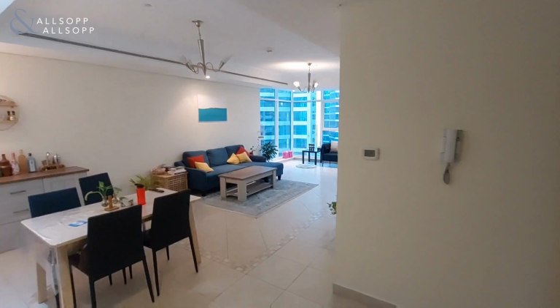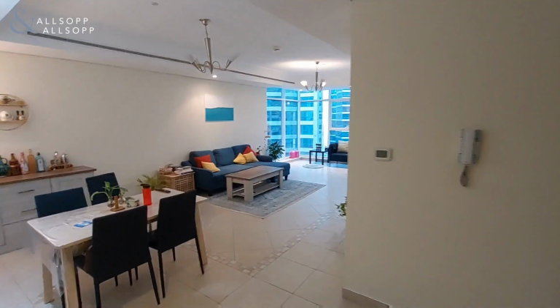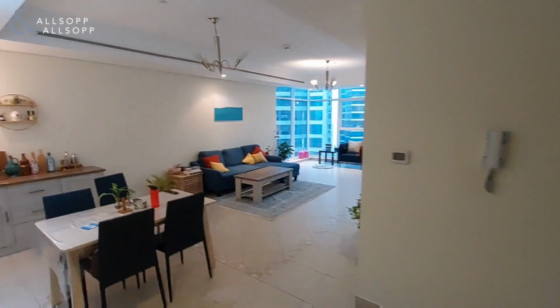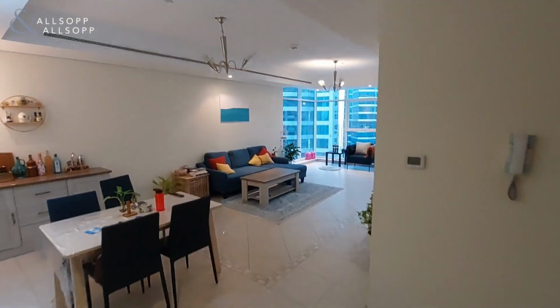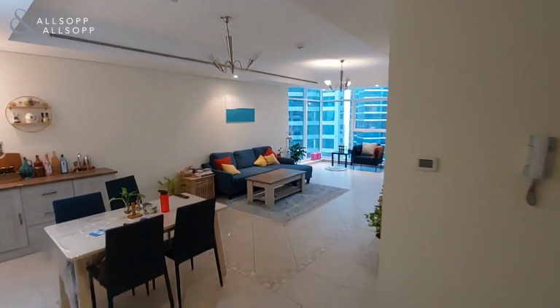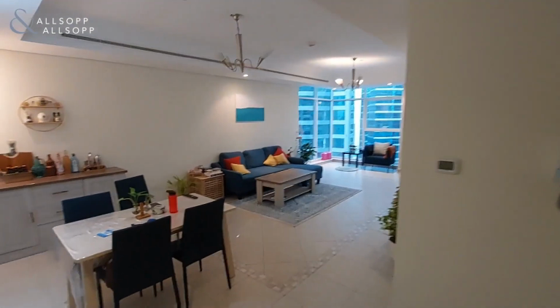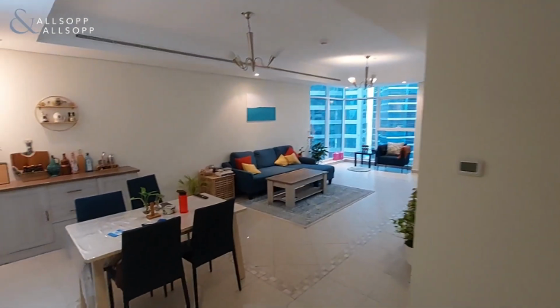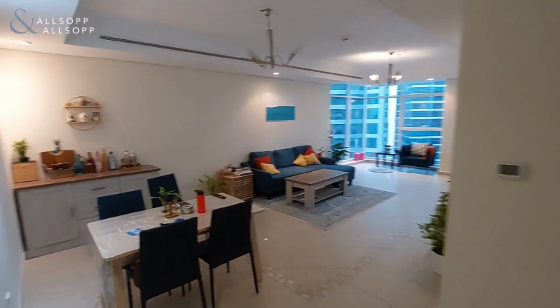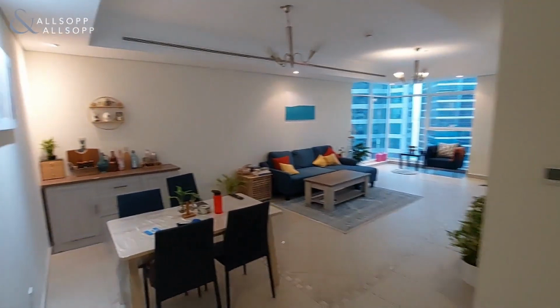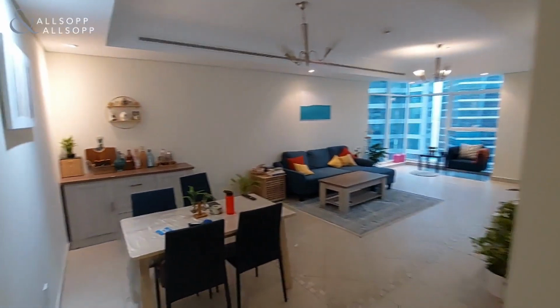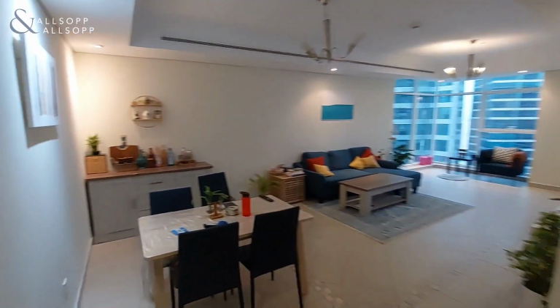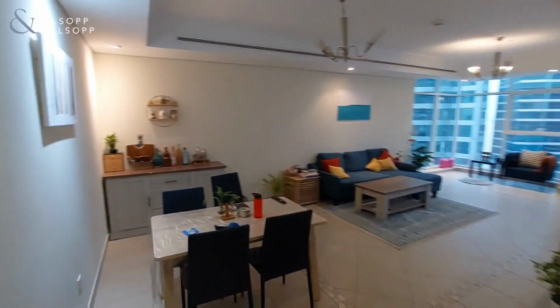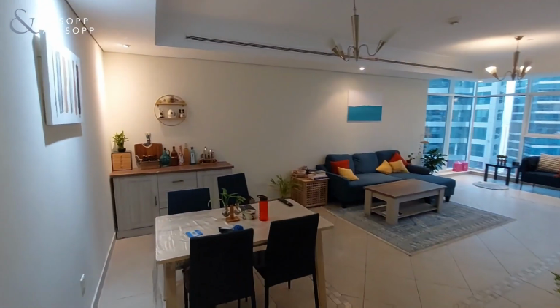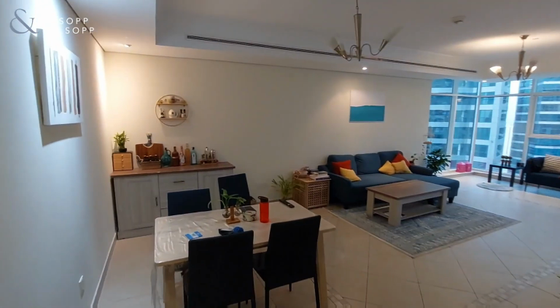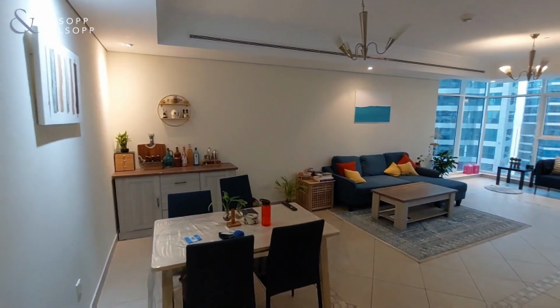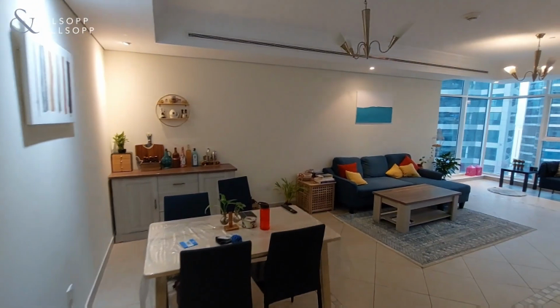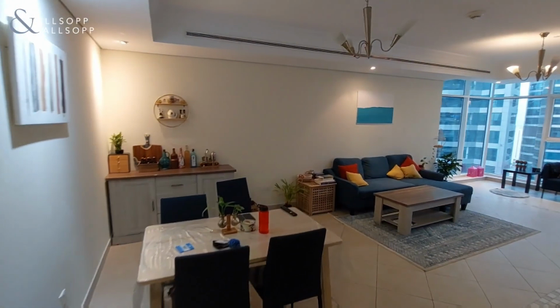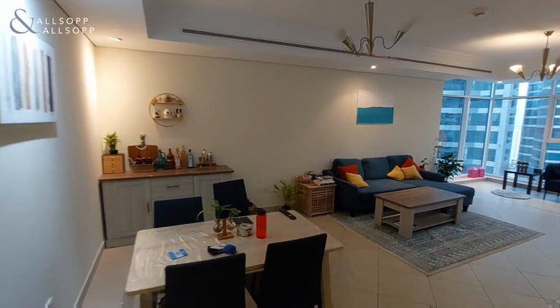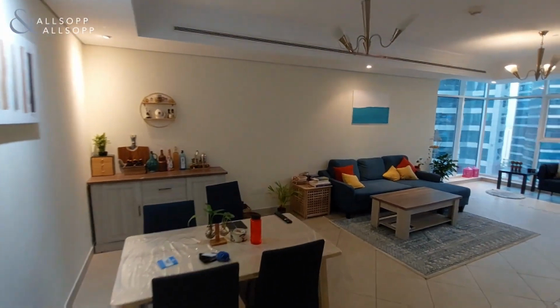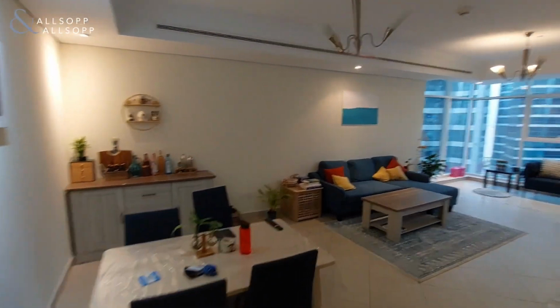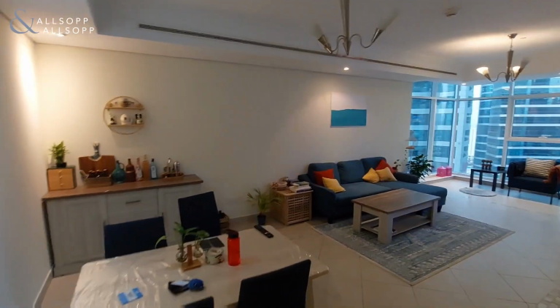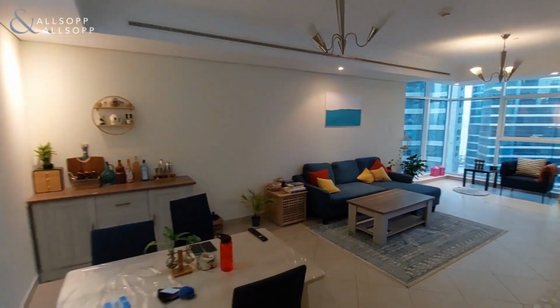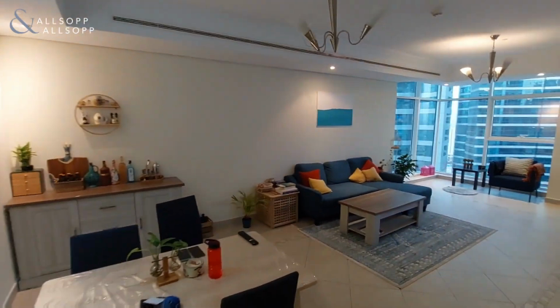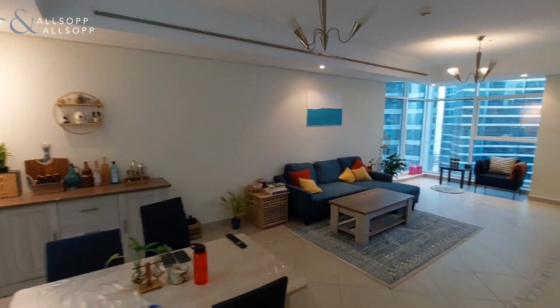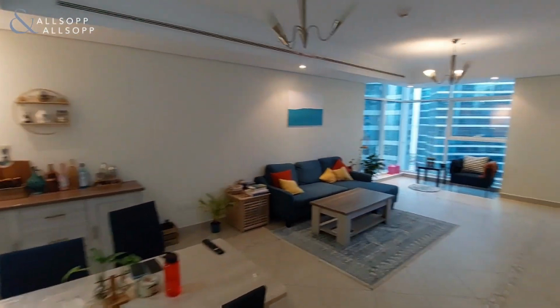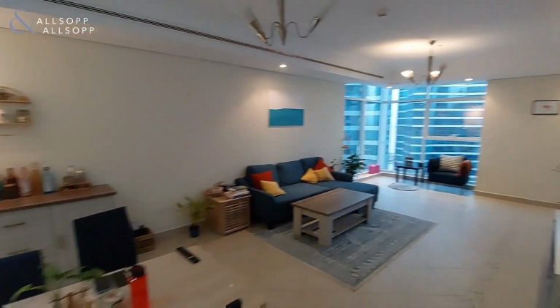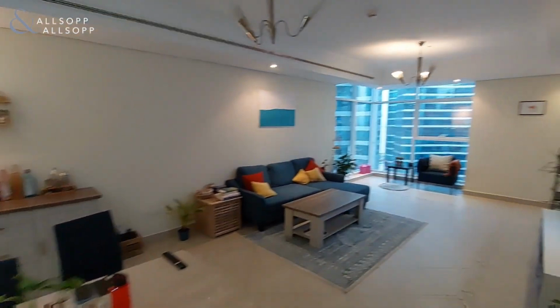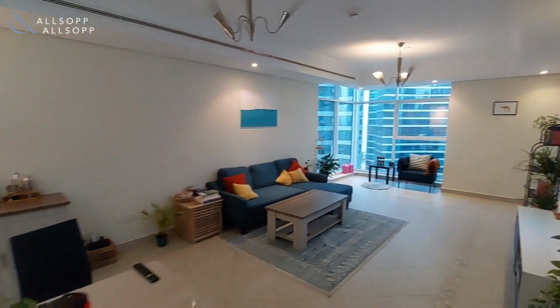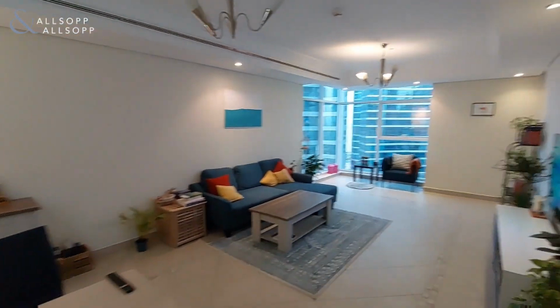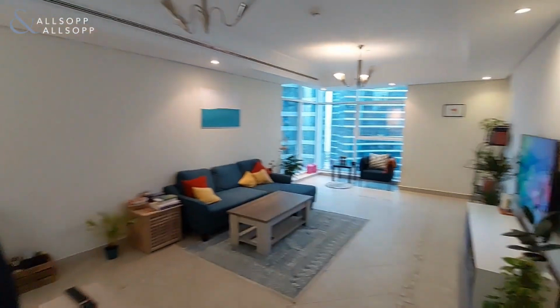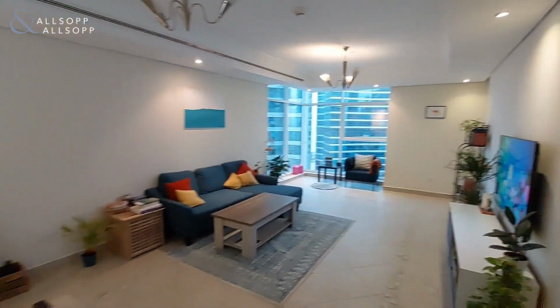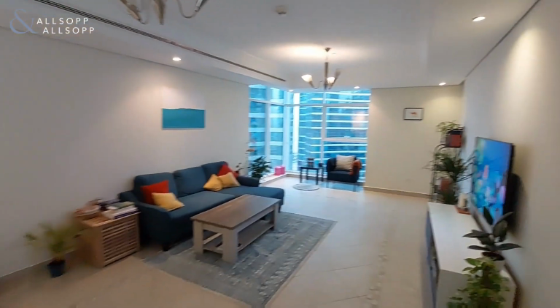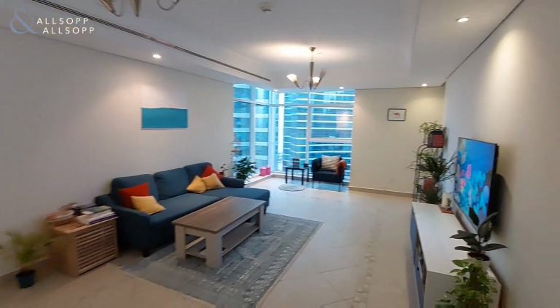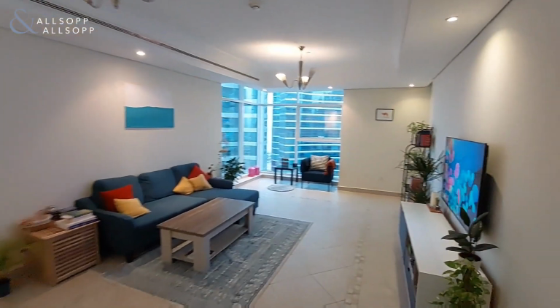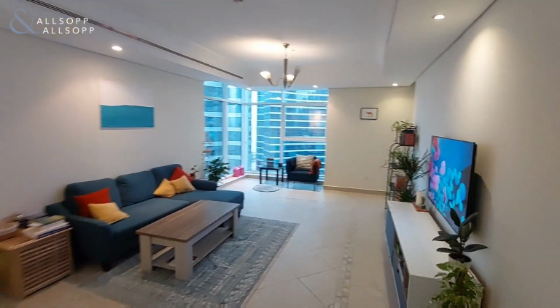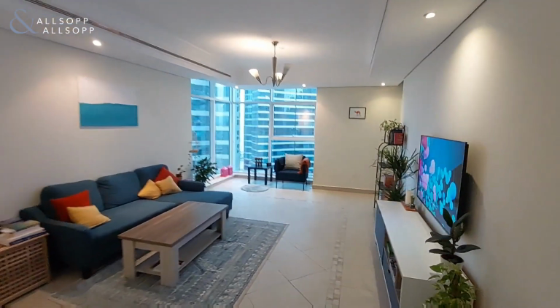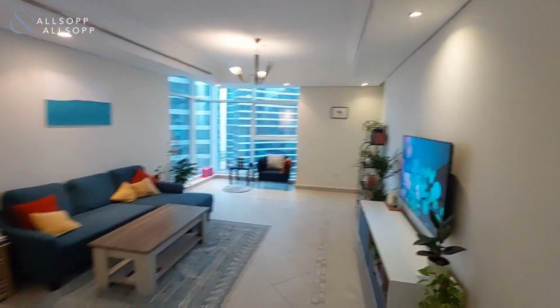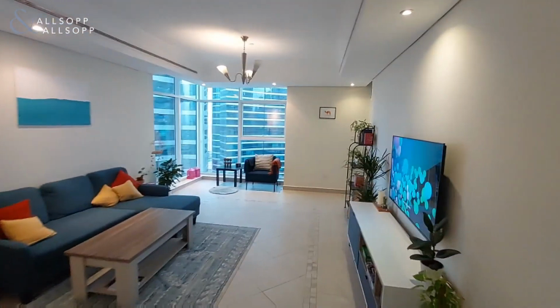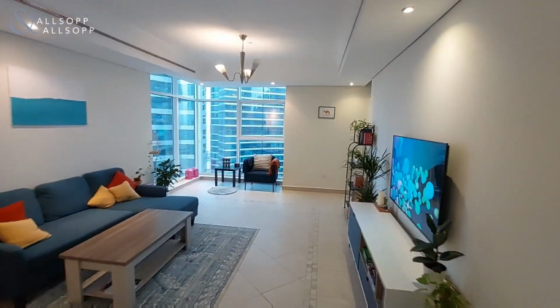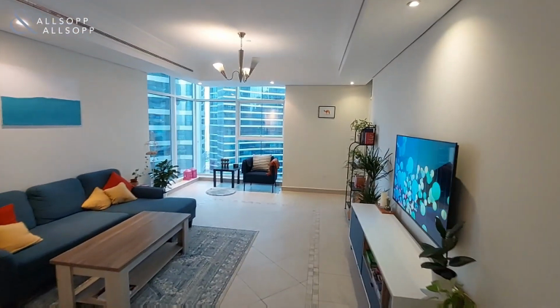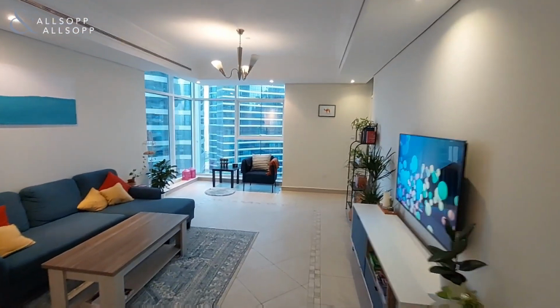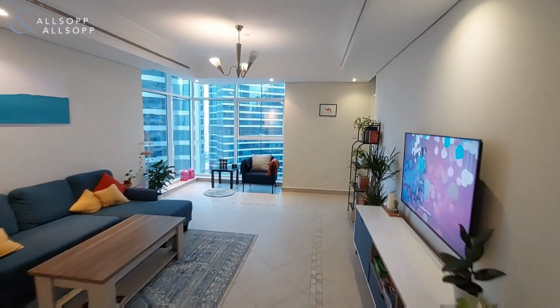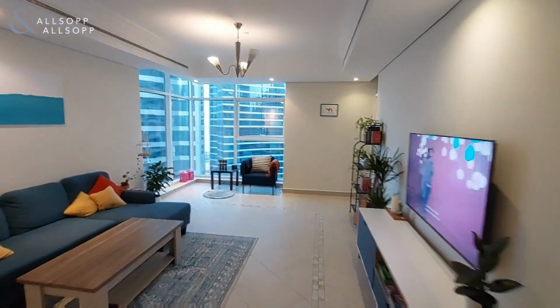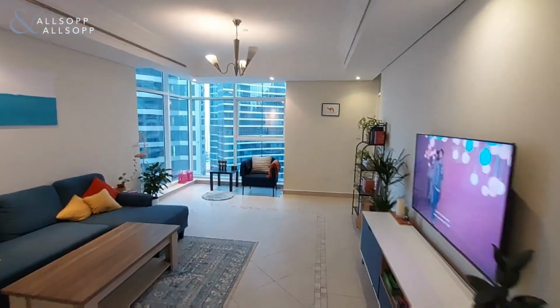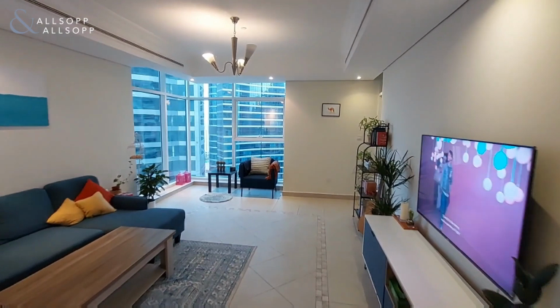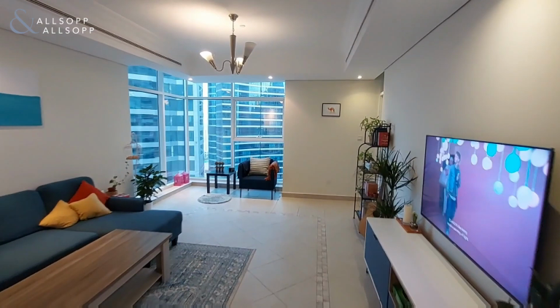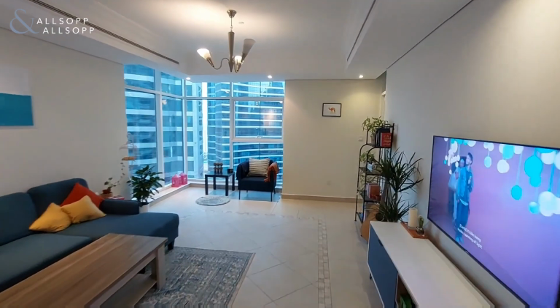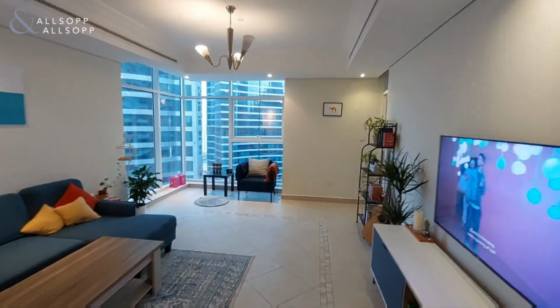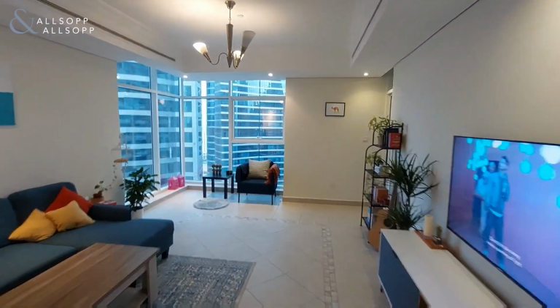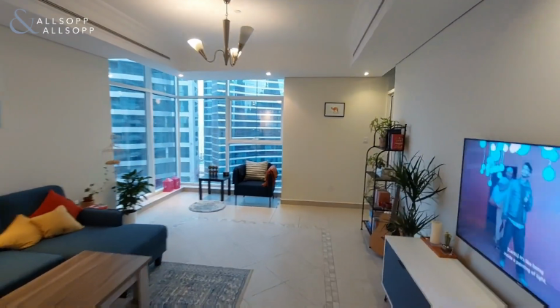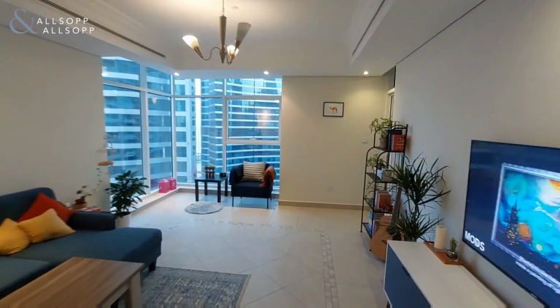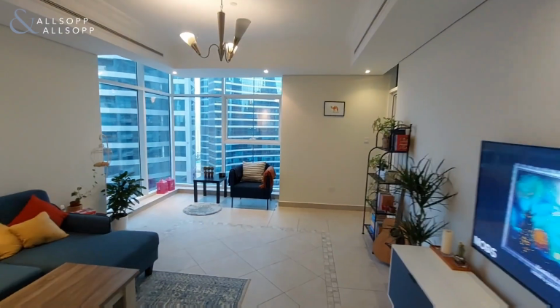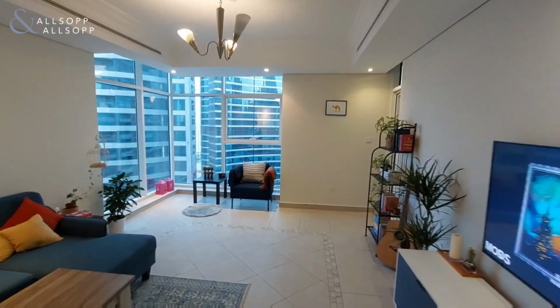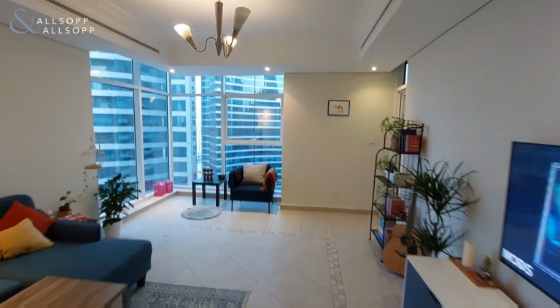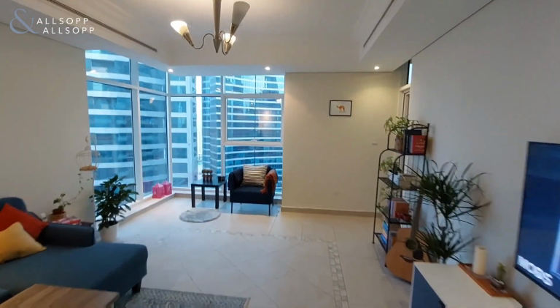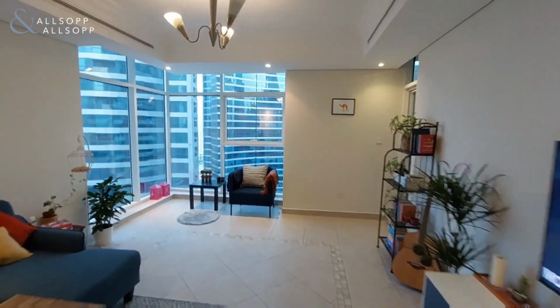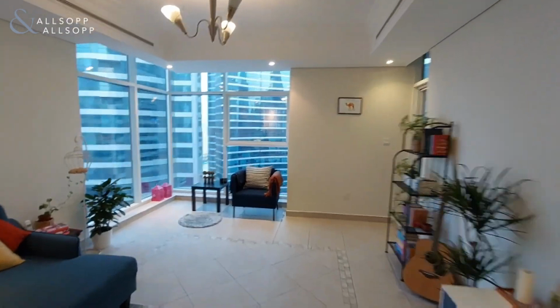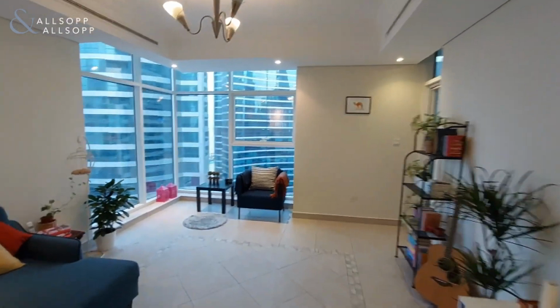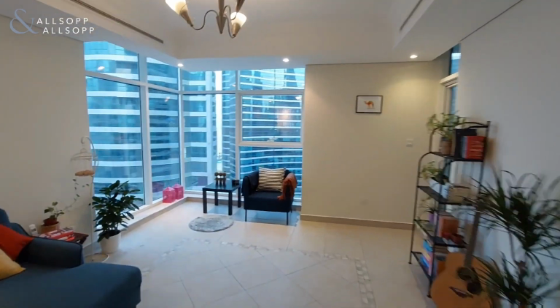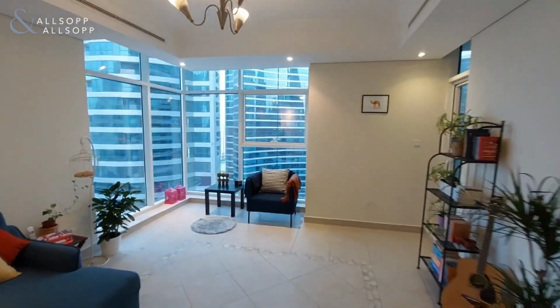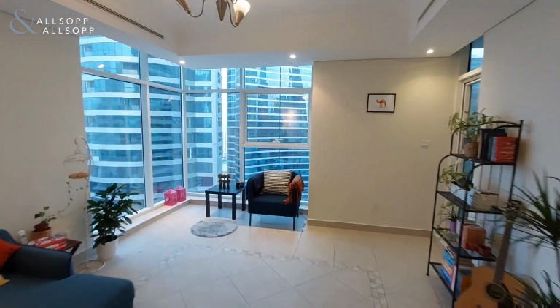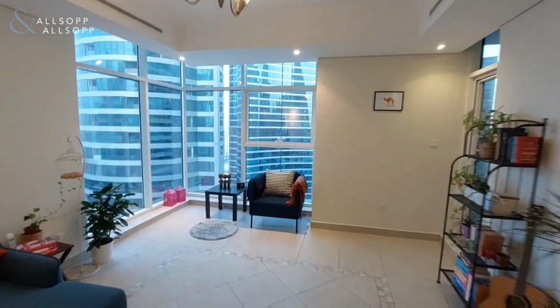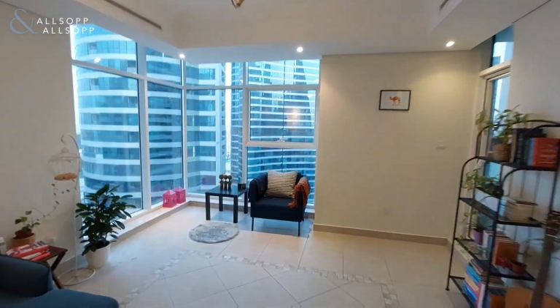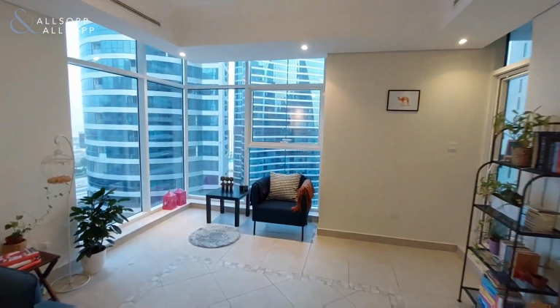Hi, I'm Jack from Allsop and Allsop Real Estate presenting this two-bed apartment in Tamwil Tower in Cluster U of JLT.